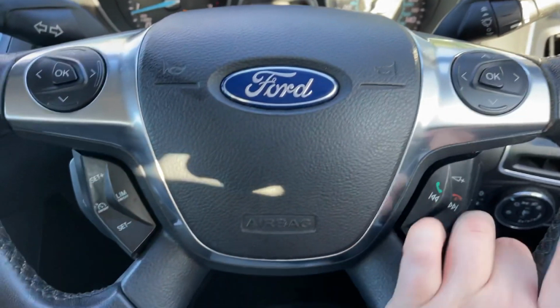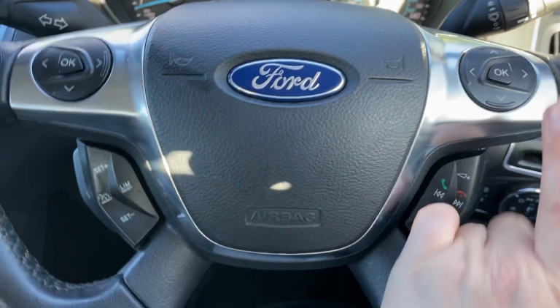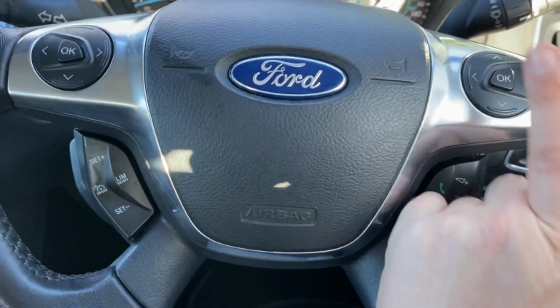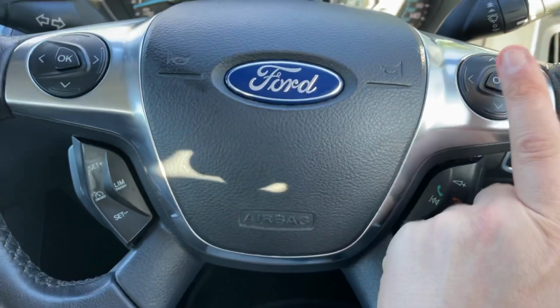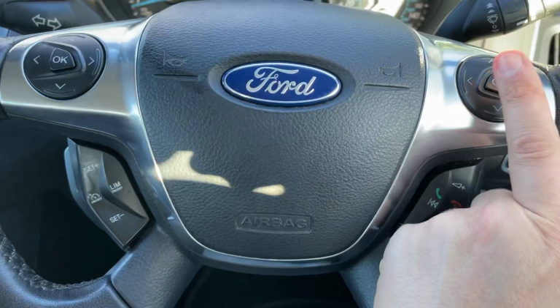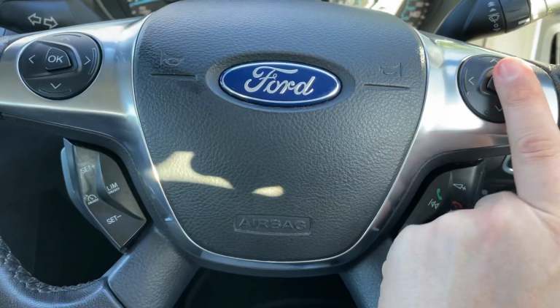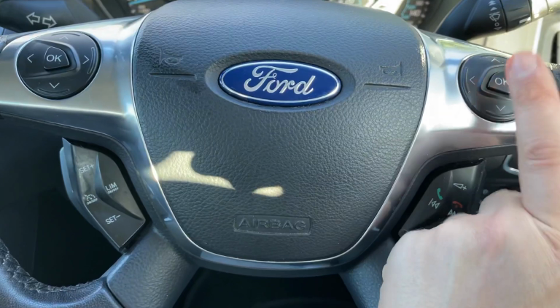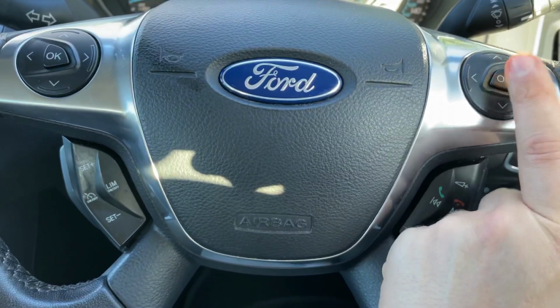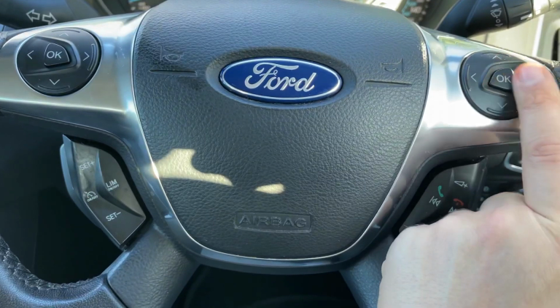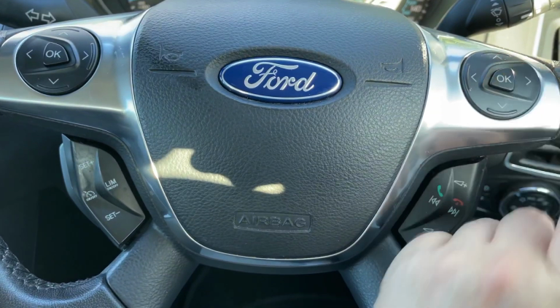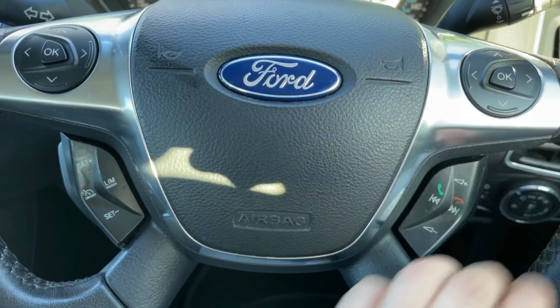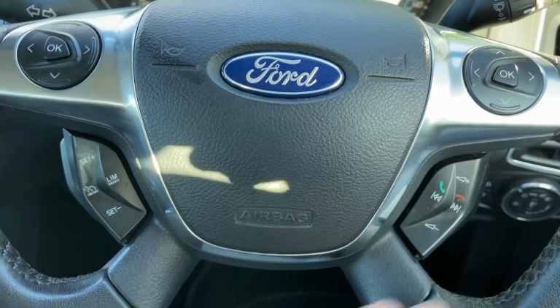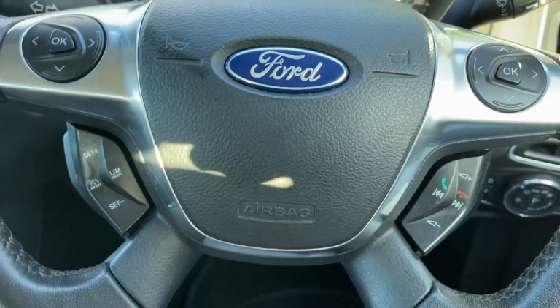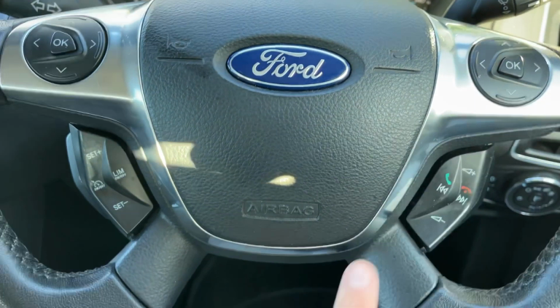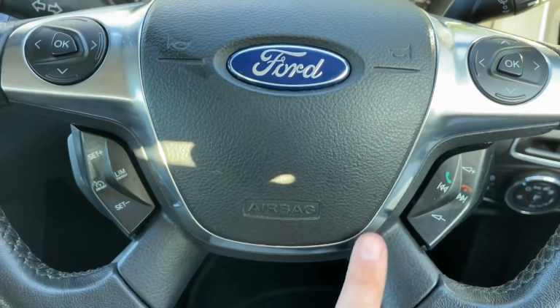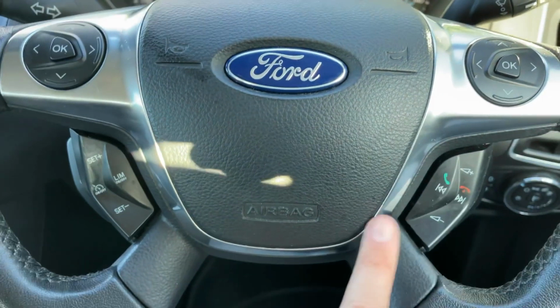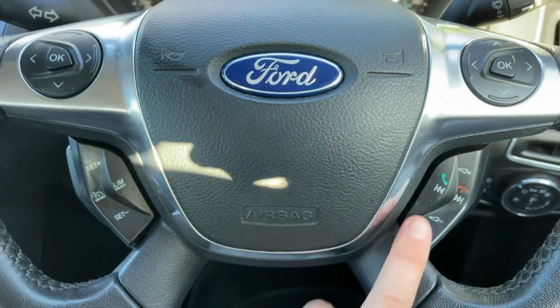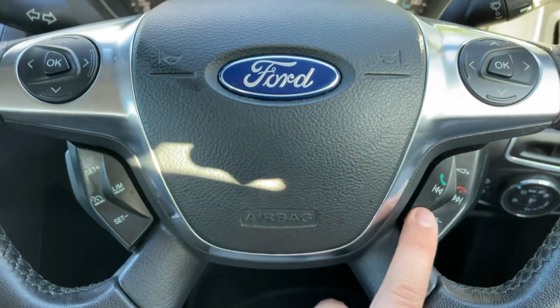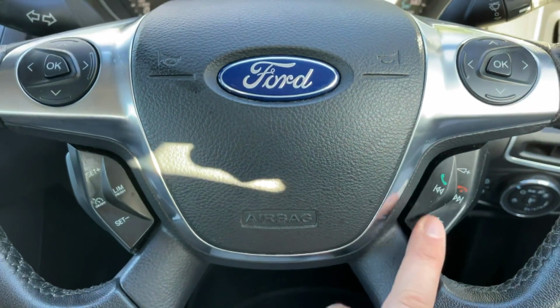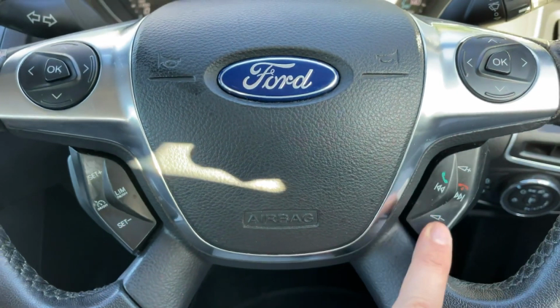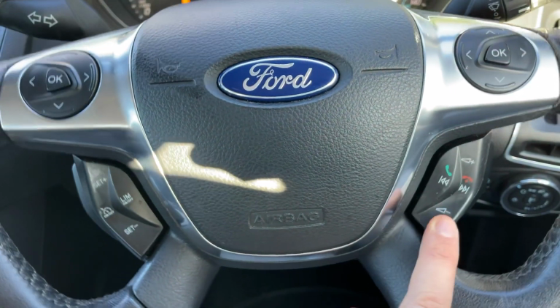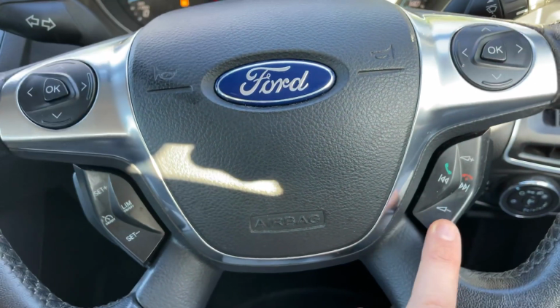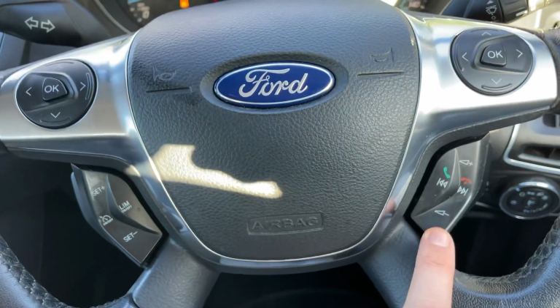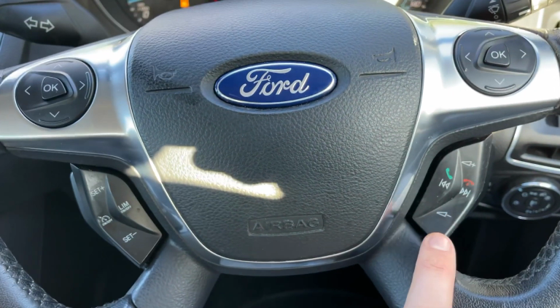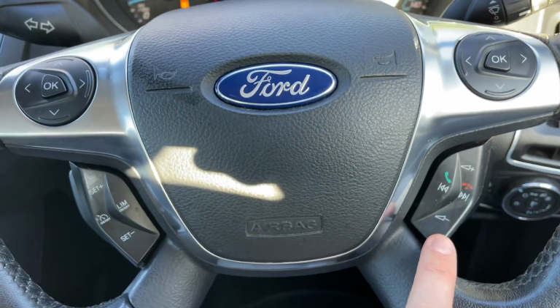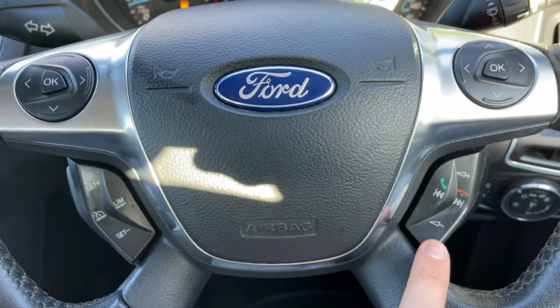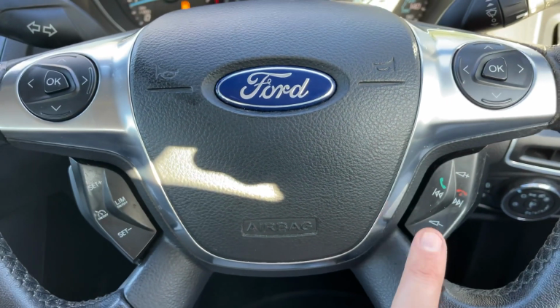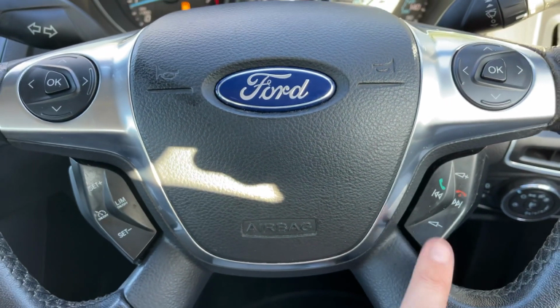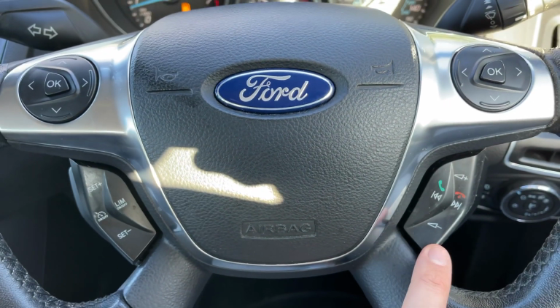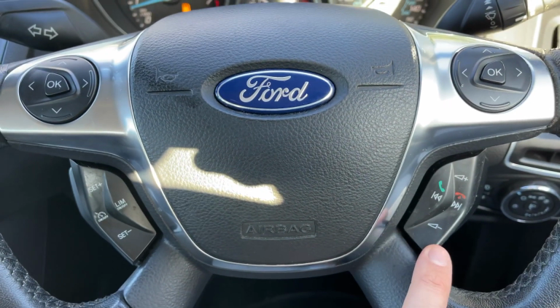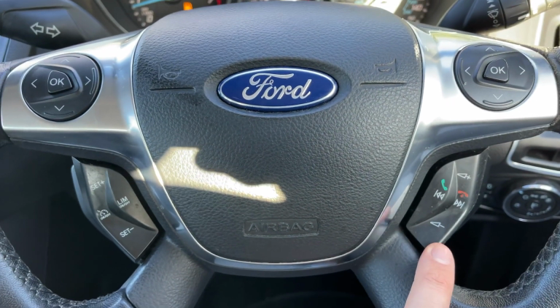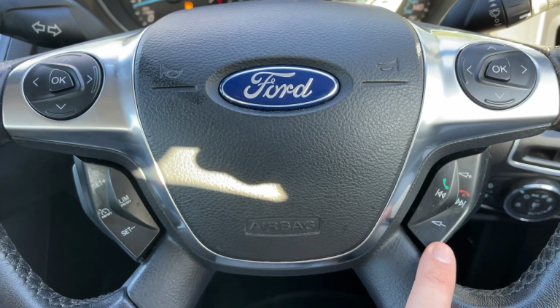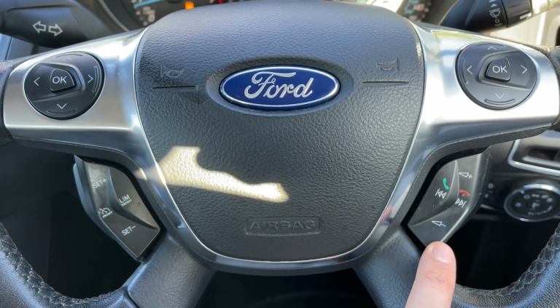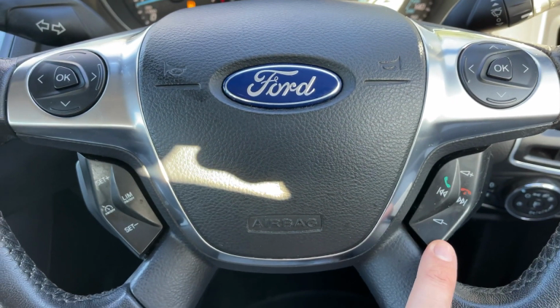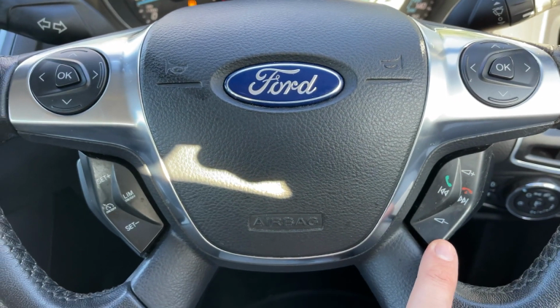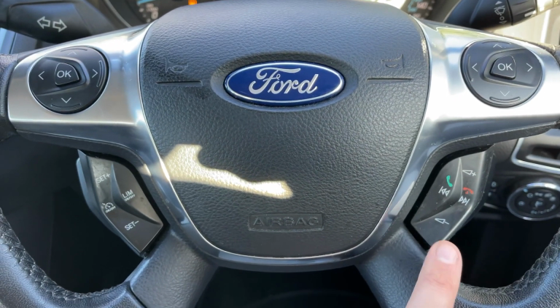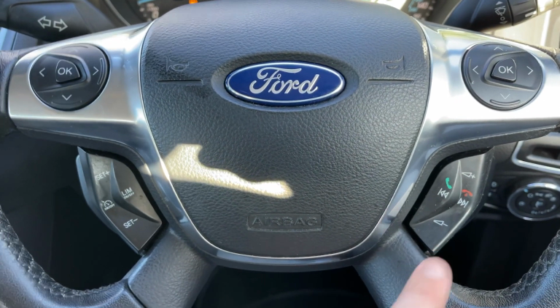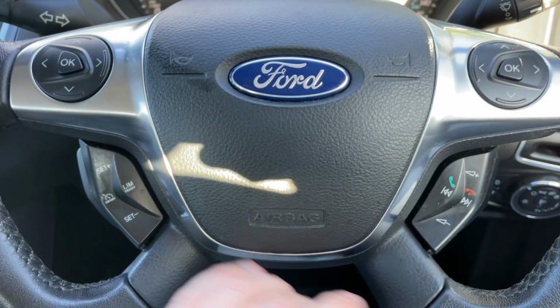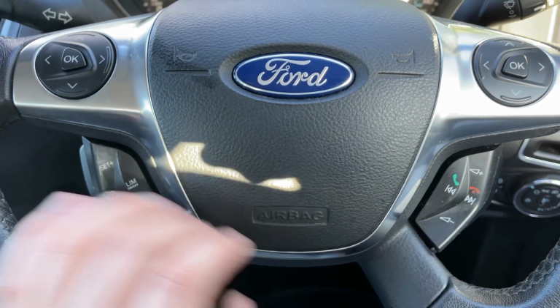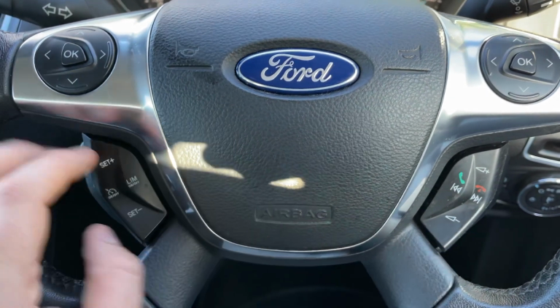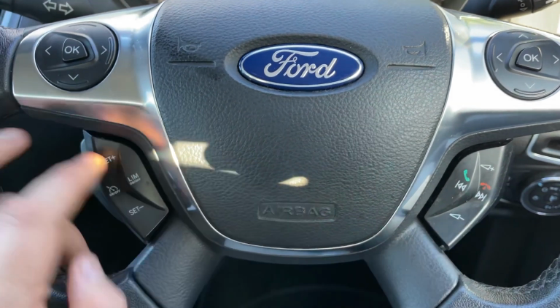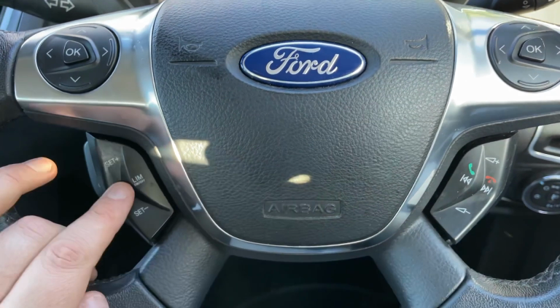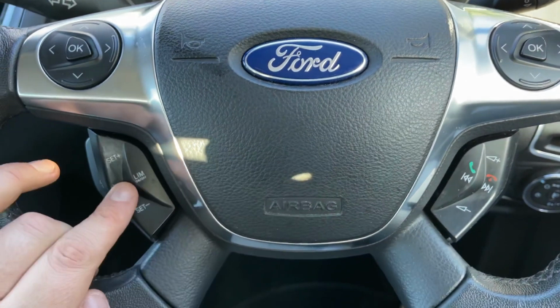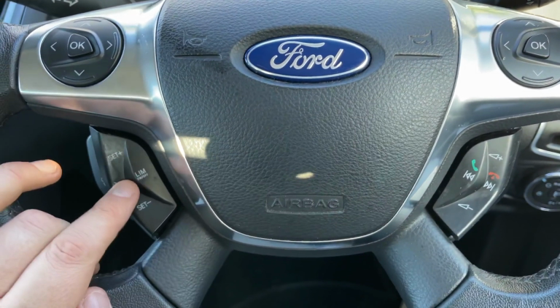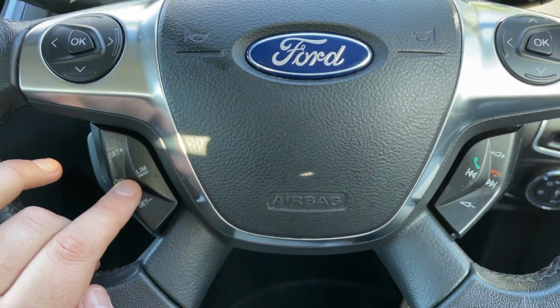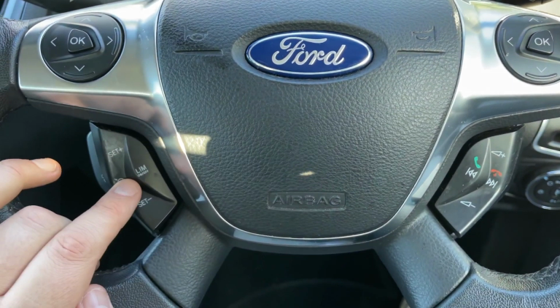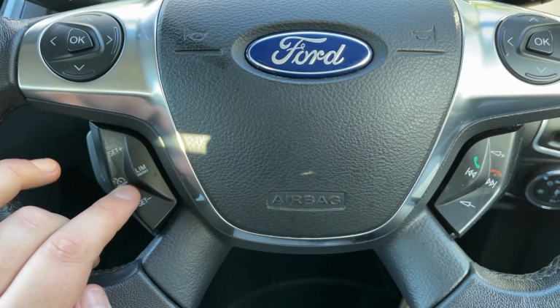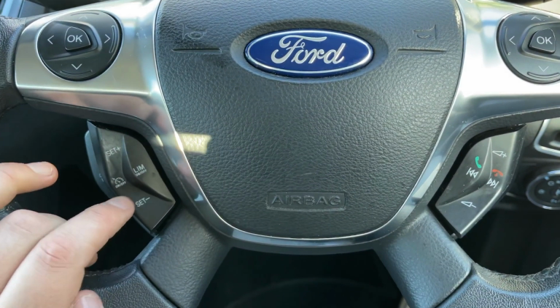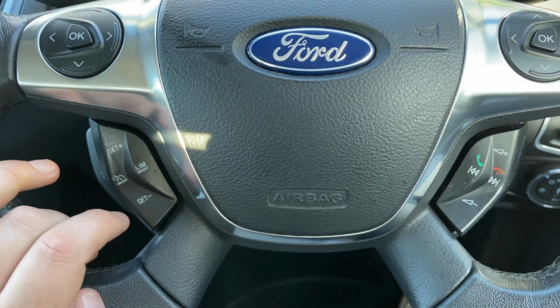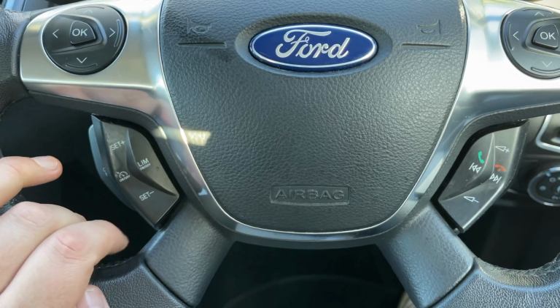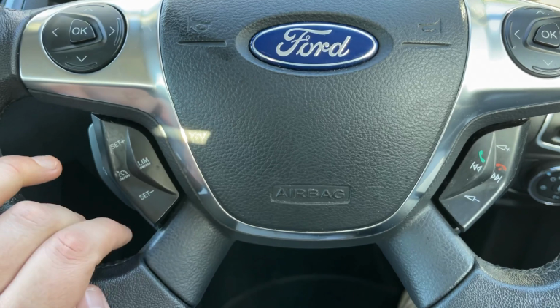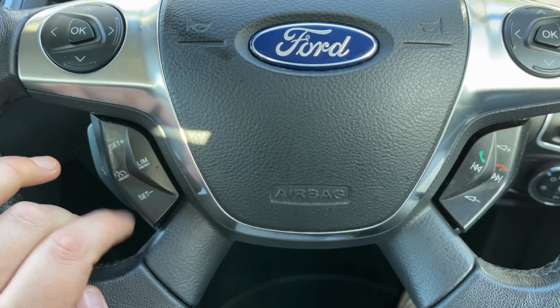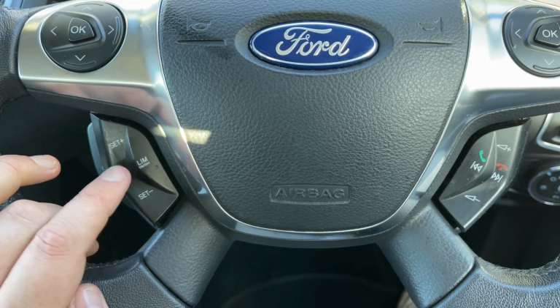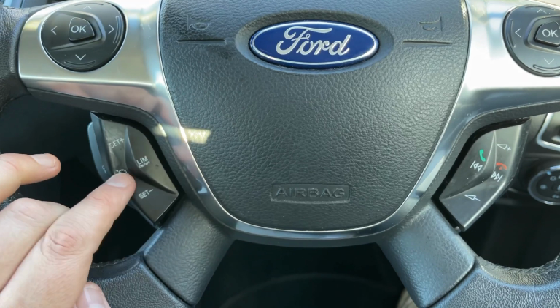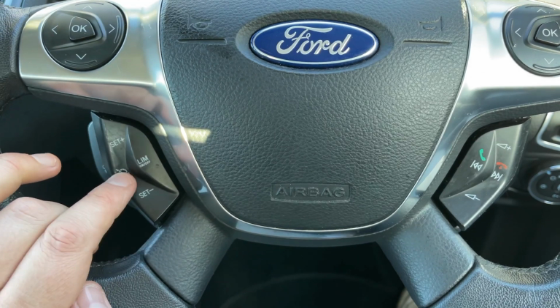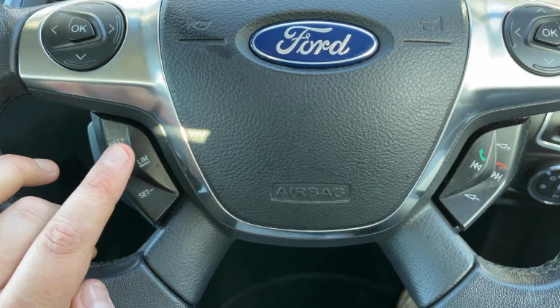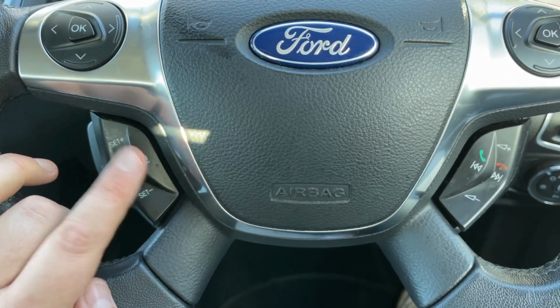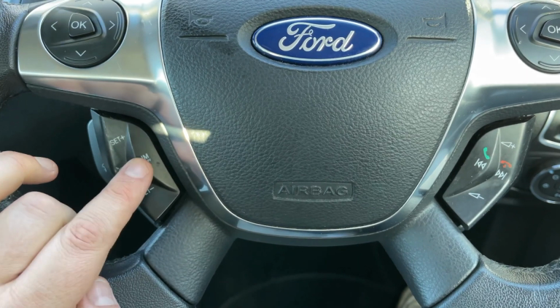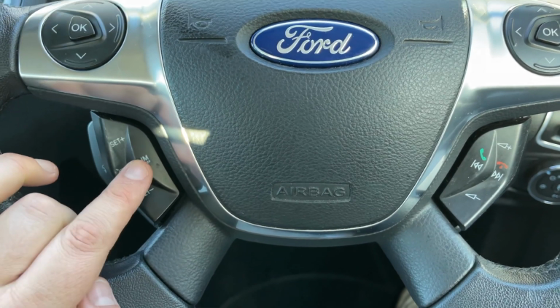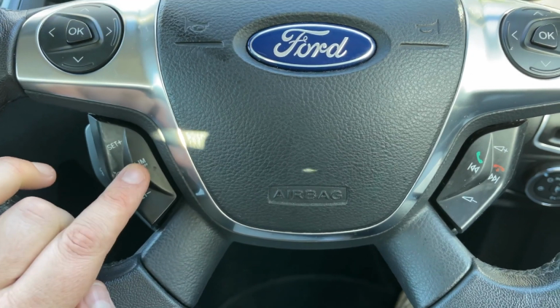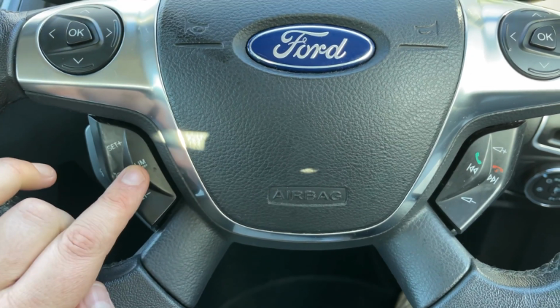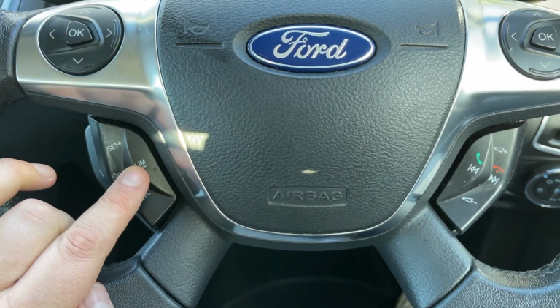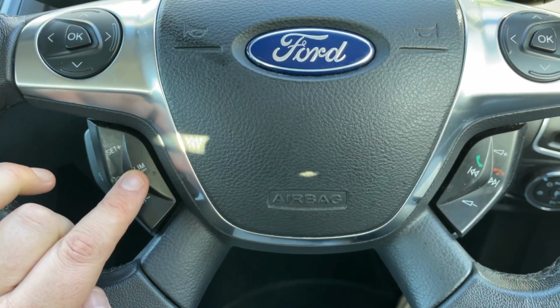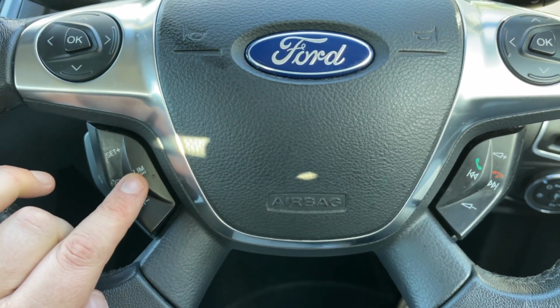If we look at the steering wheel, the buttons I was using a moment ago are over here. On the right we have your phone and stereo controls, and on the left hand side we have cruise control and speed limiter.